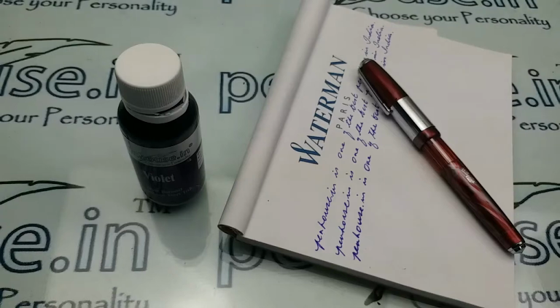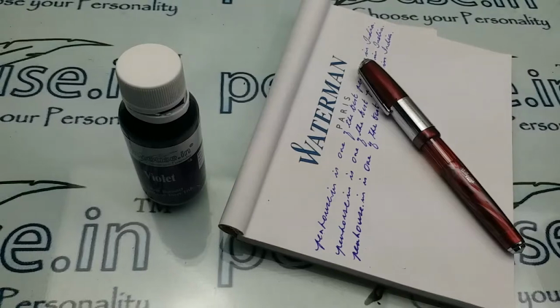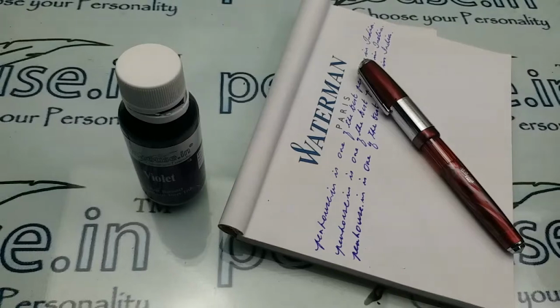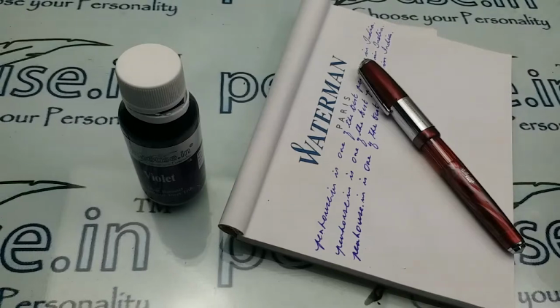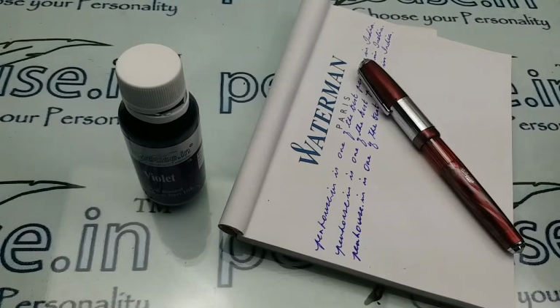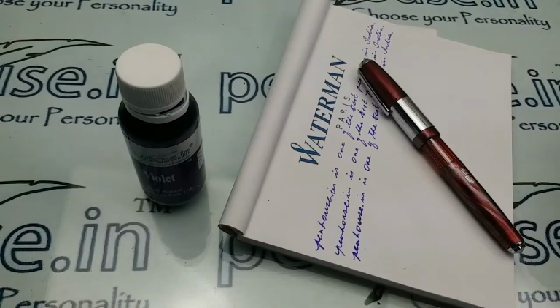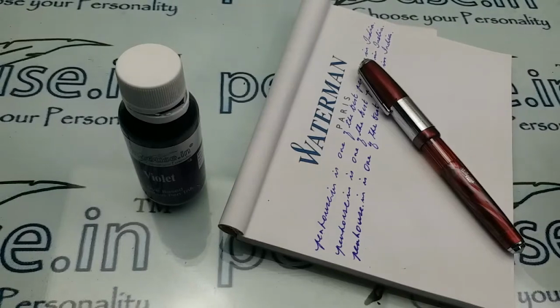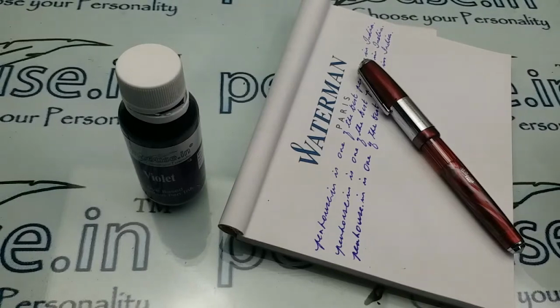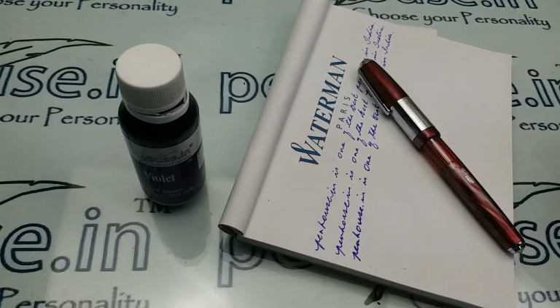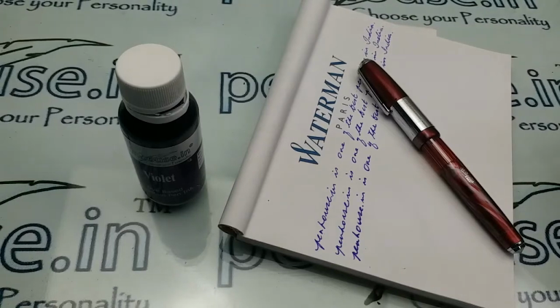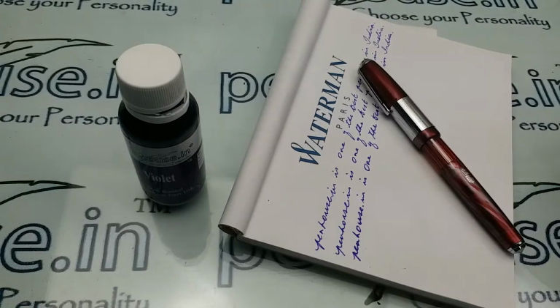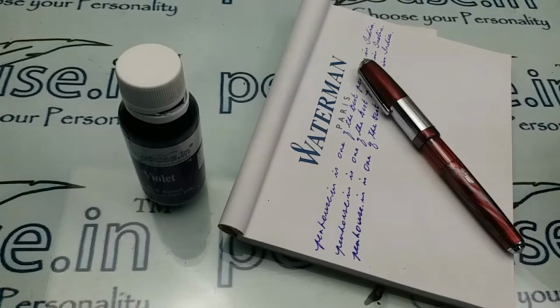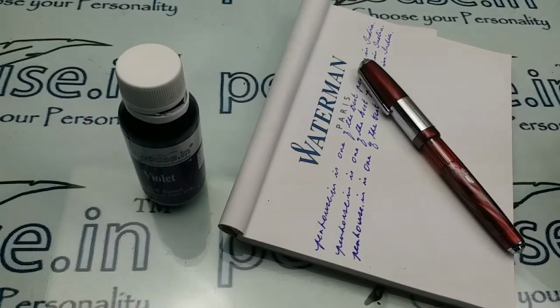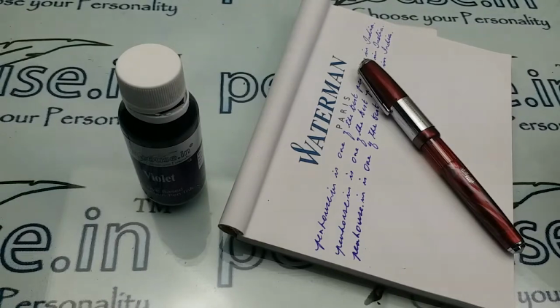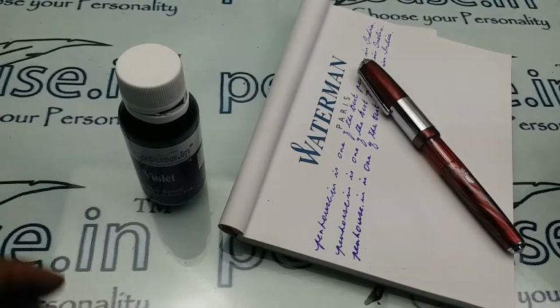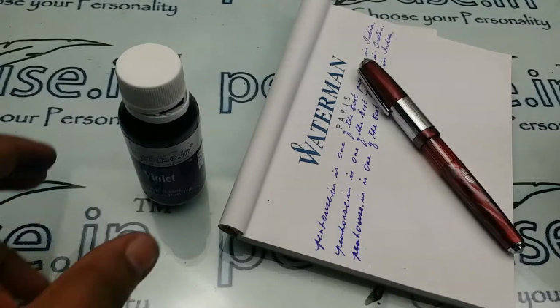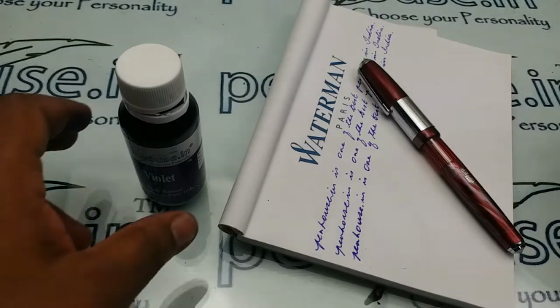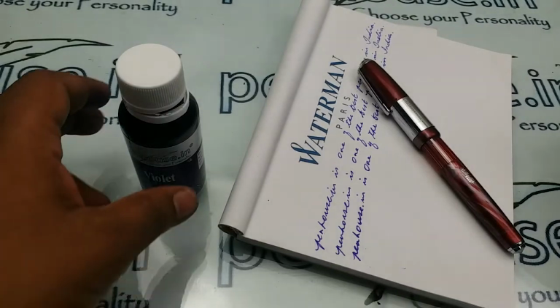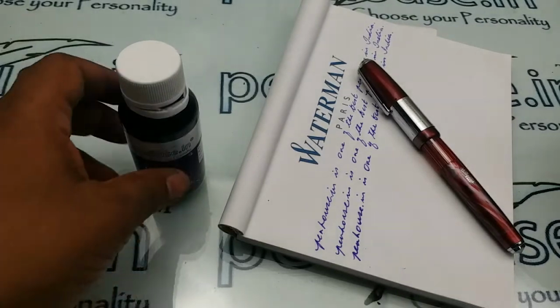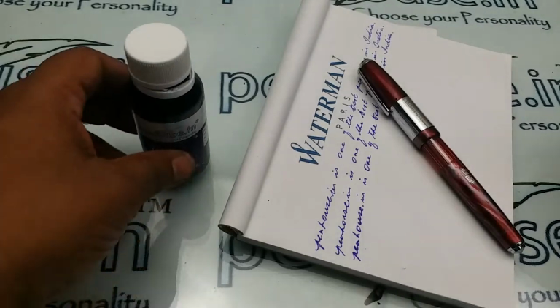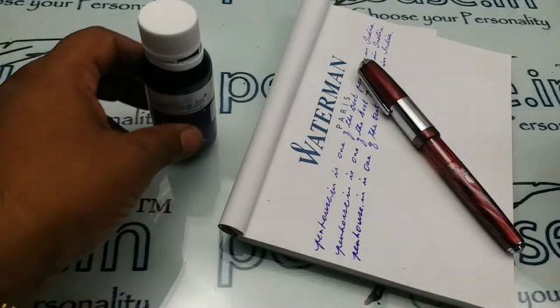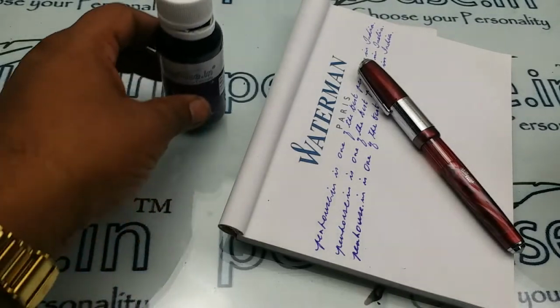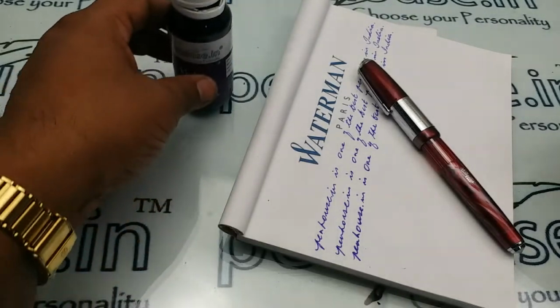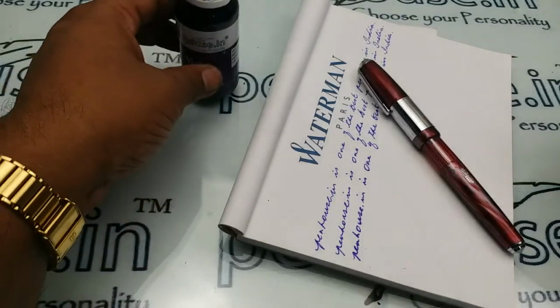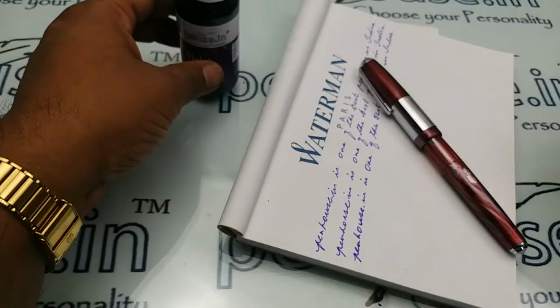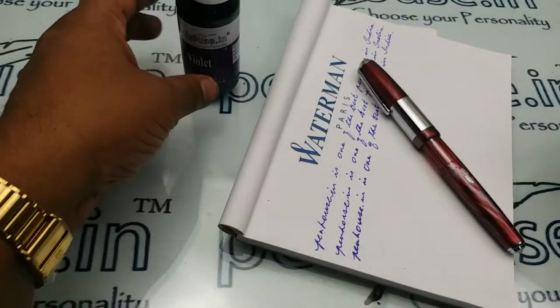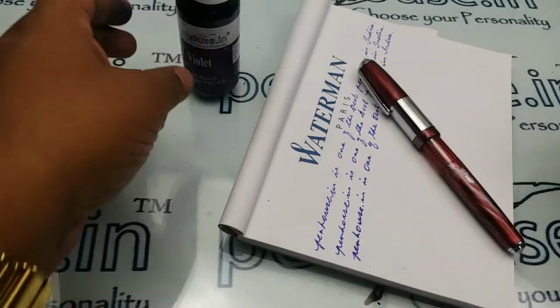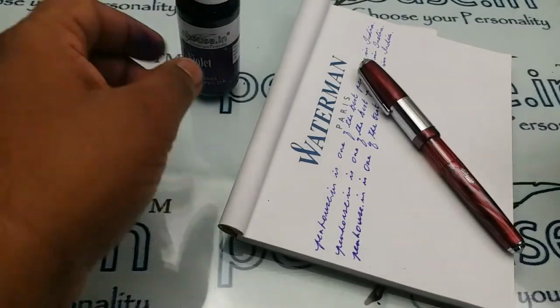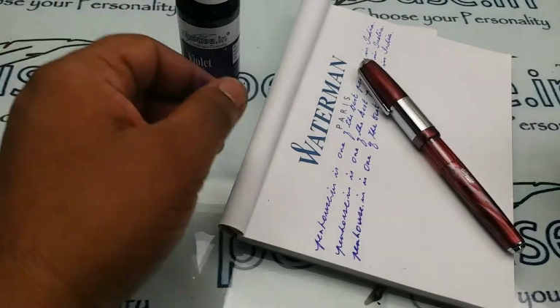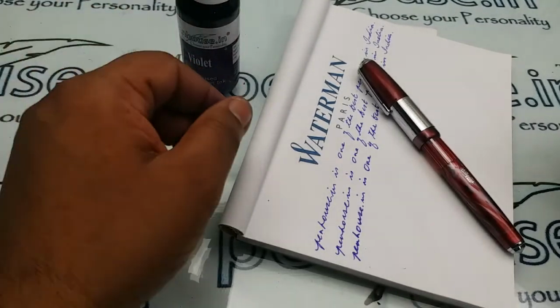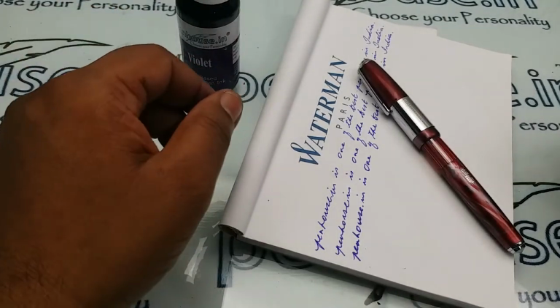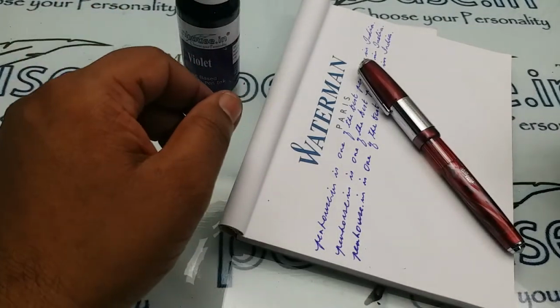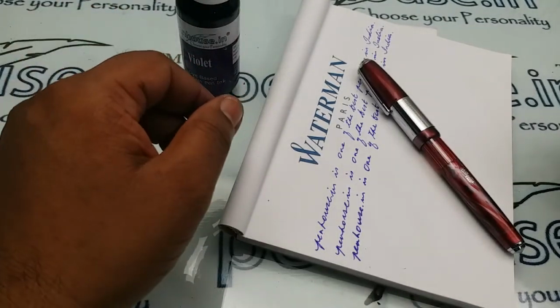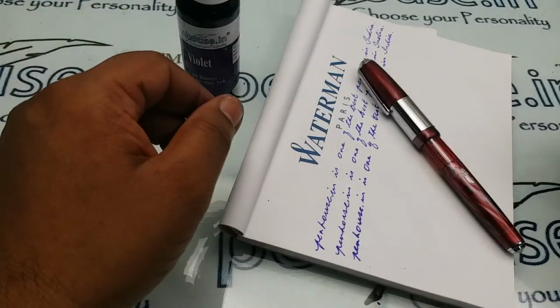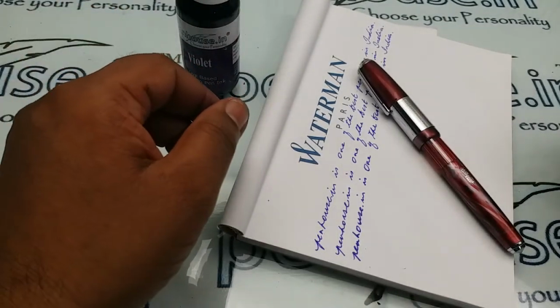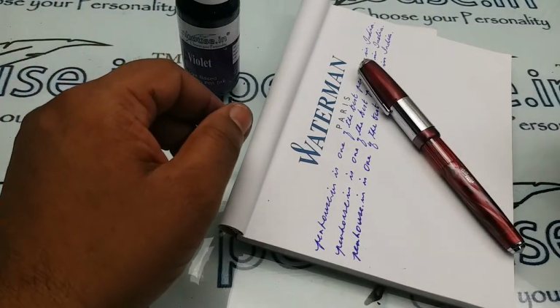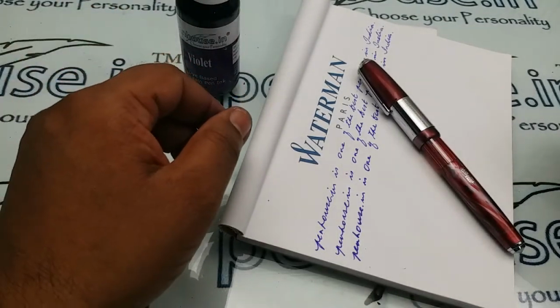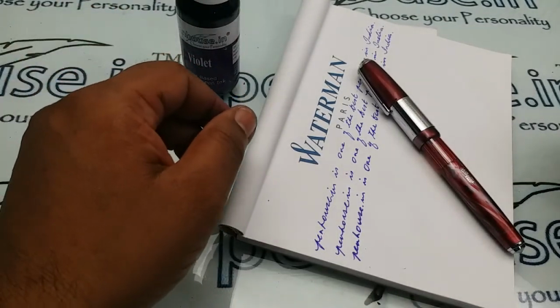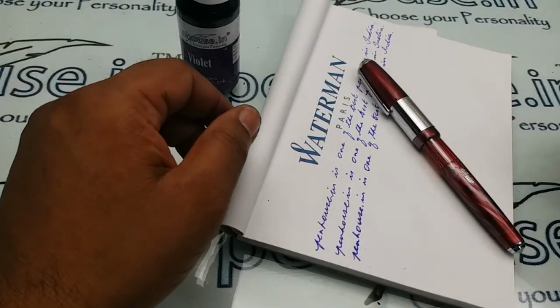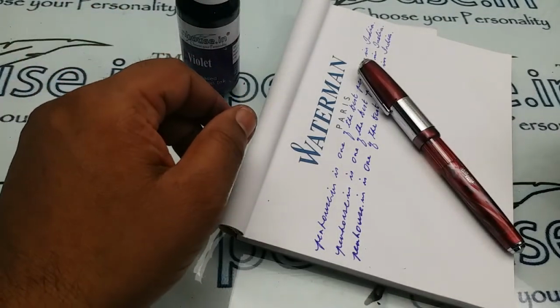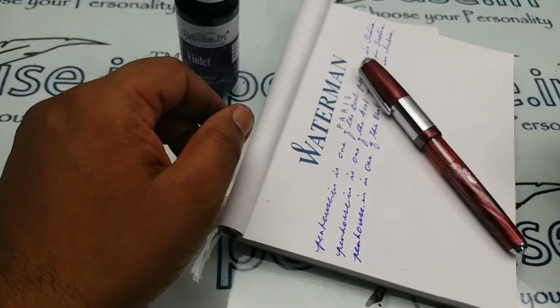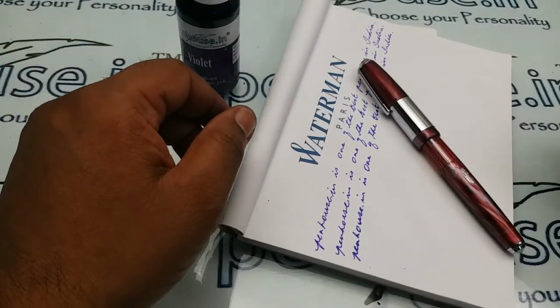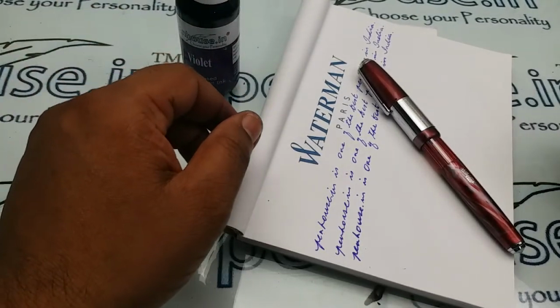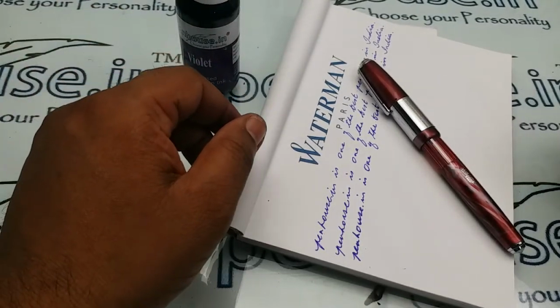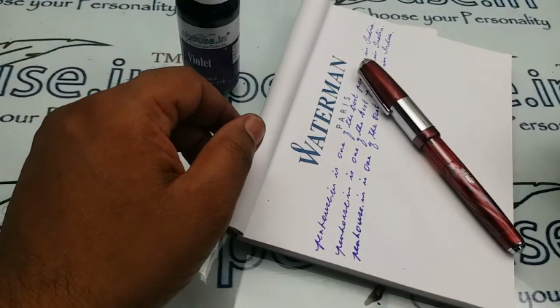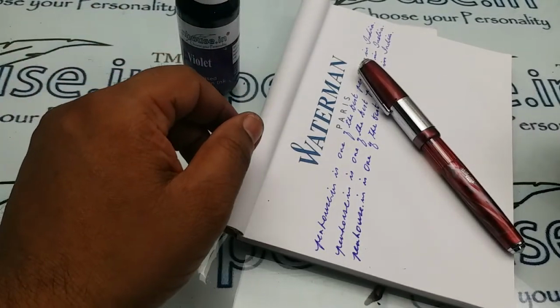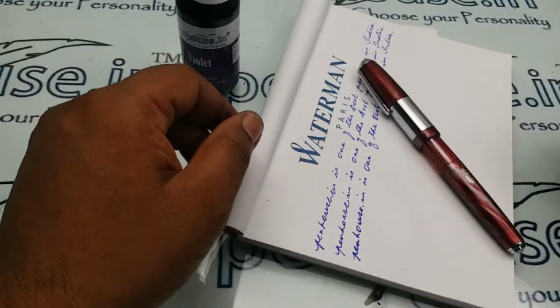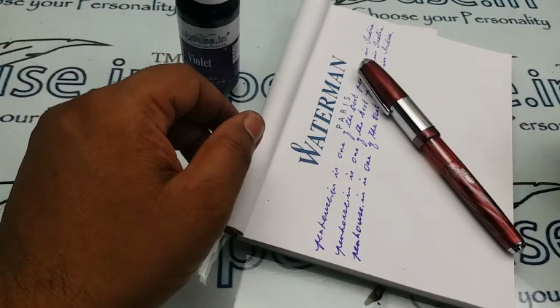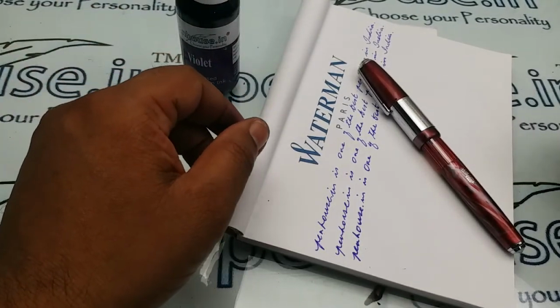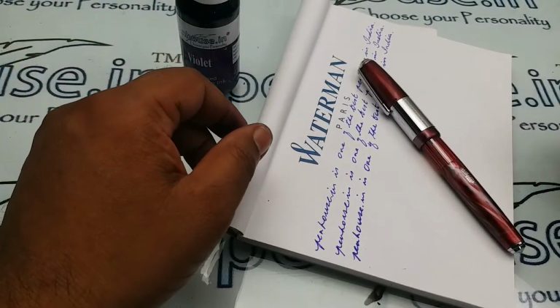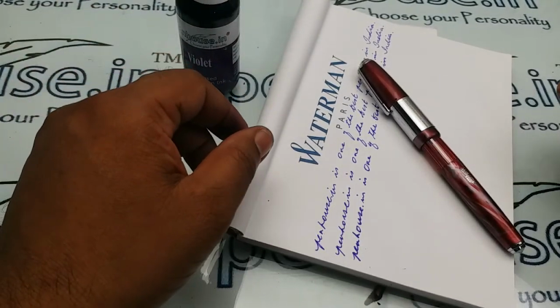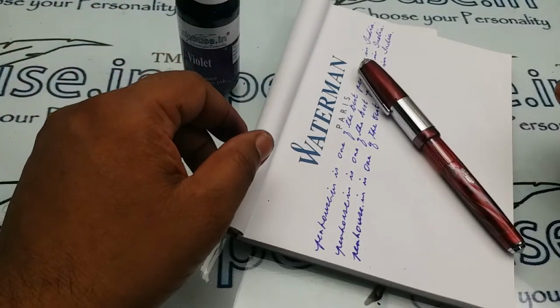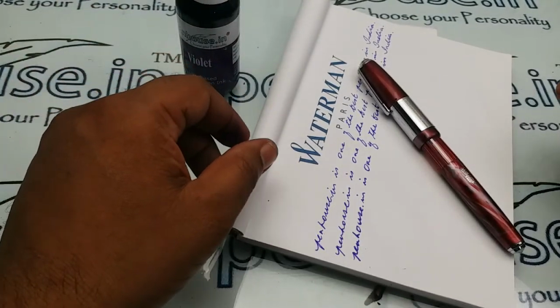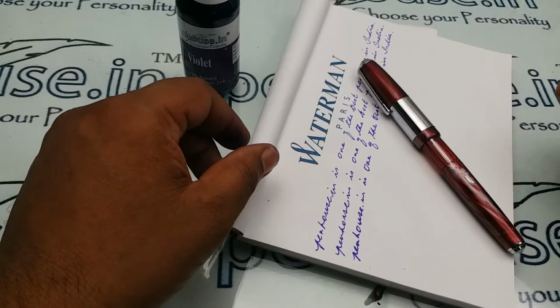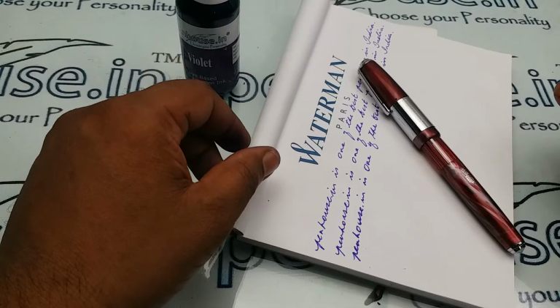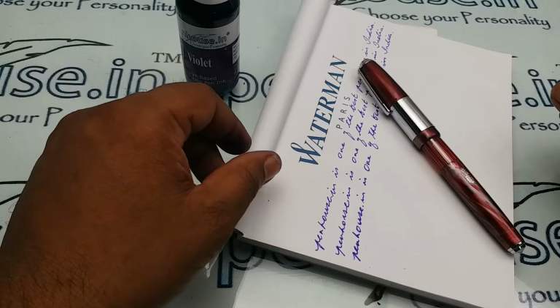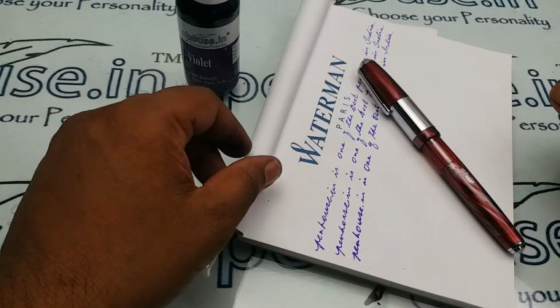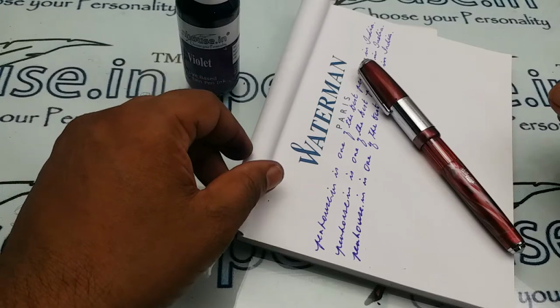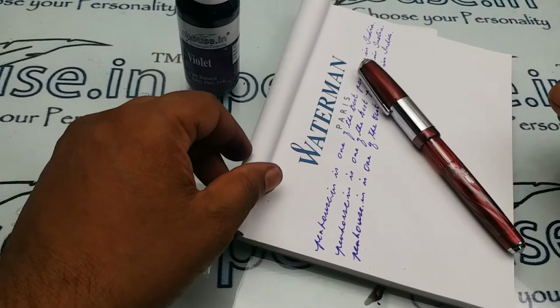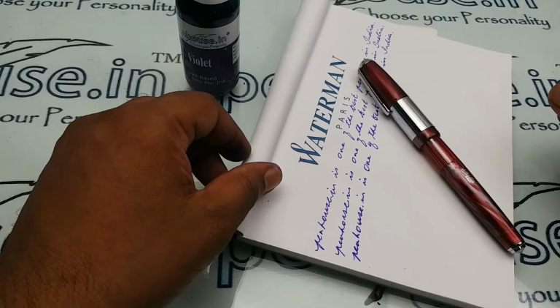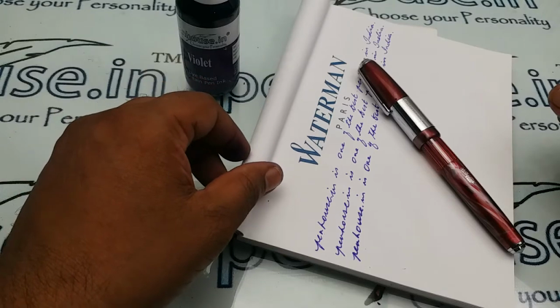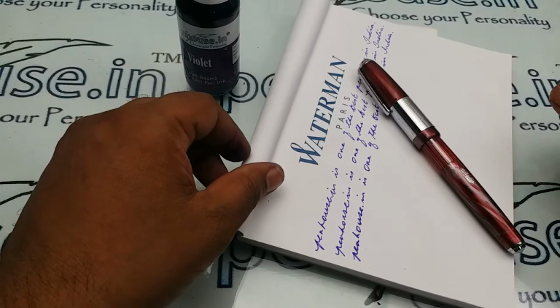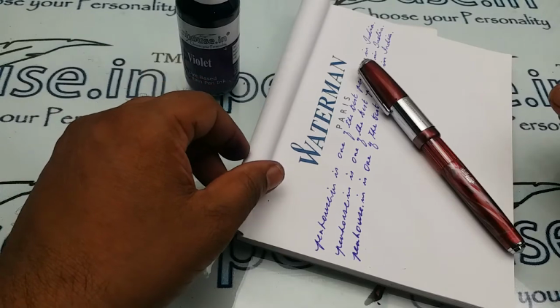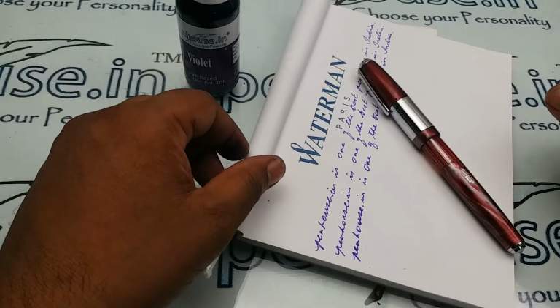Hi viewers, today I am going to make a review on Airmail Valeti 71J Fountain Pen.